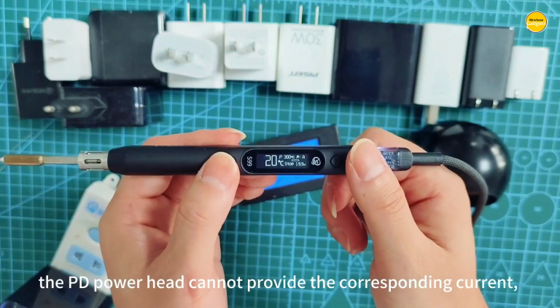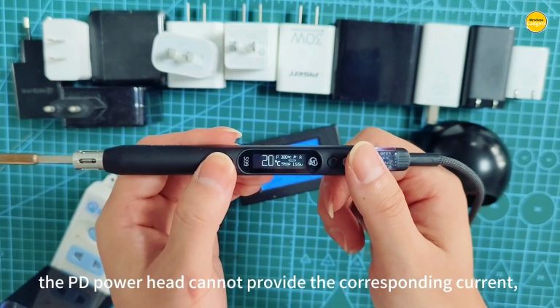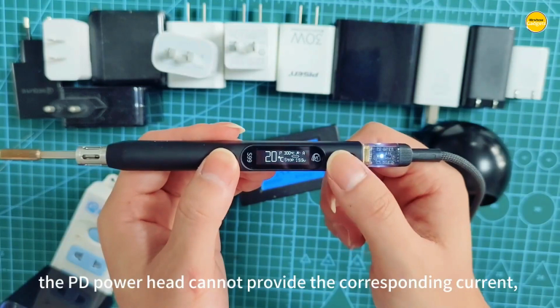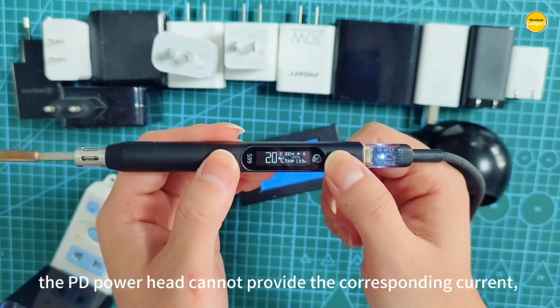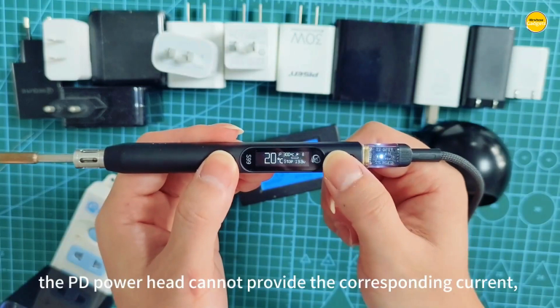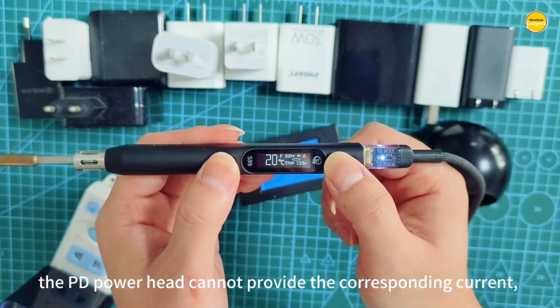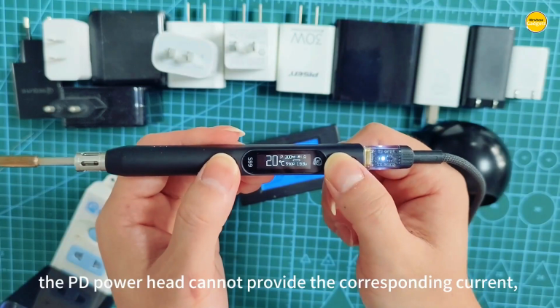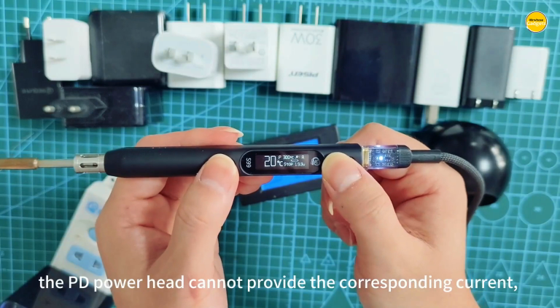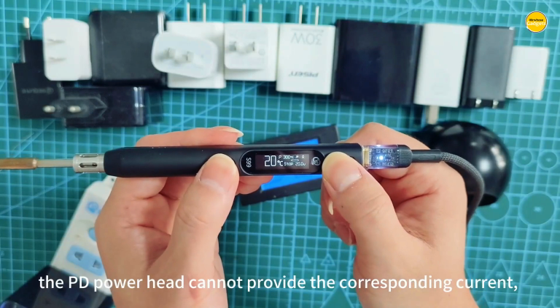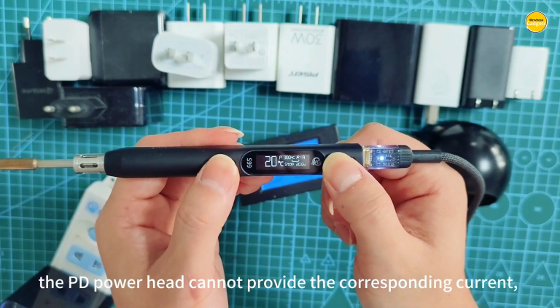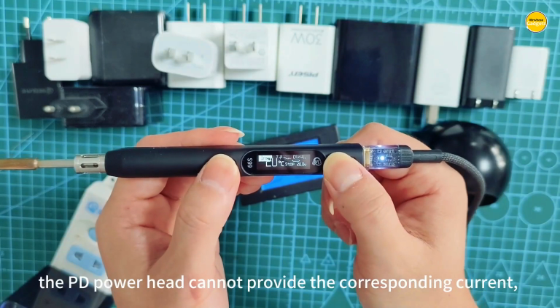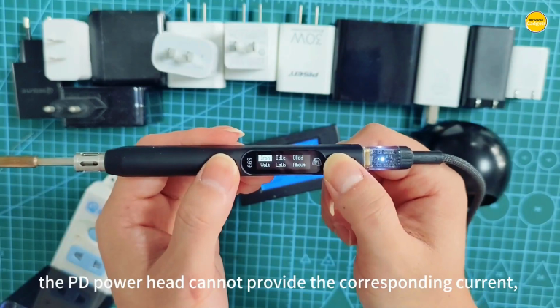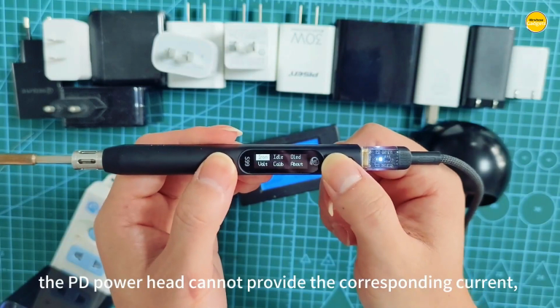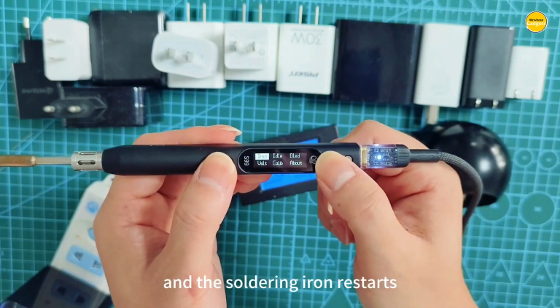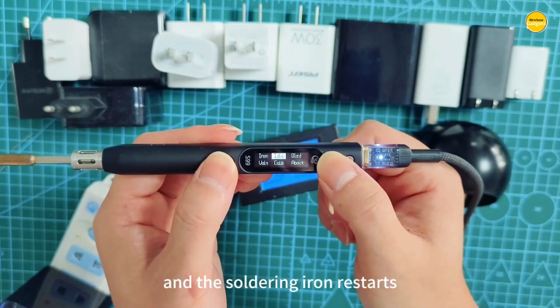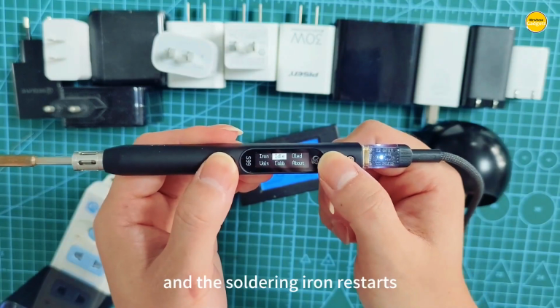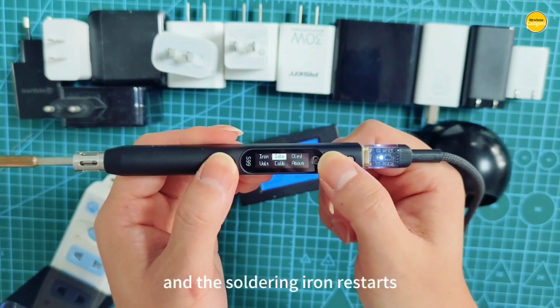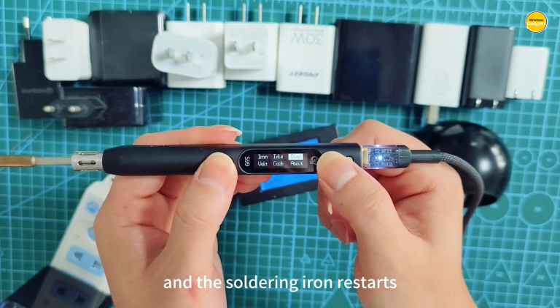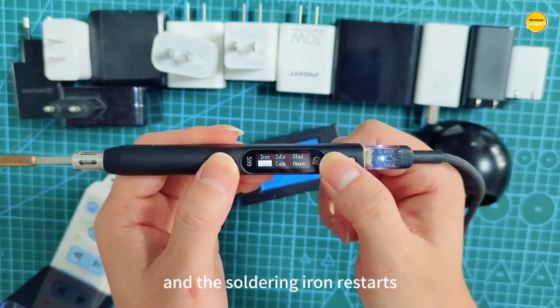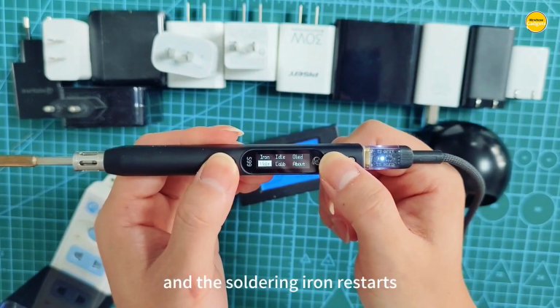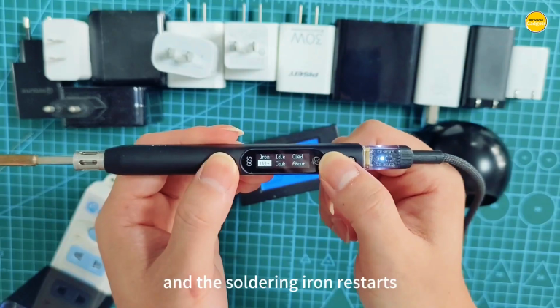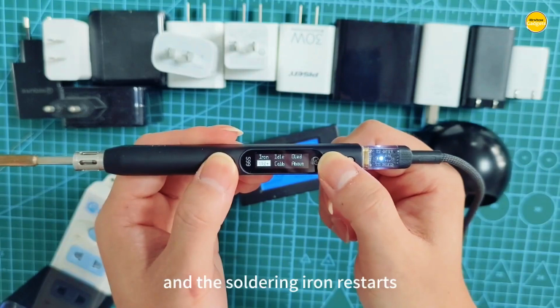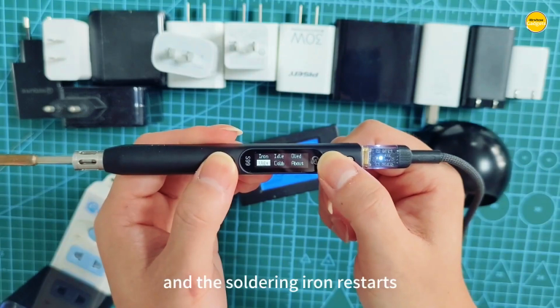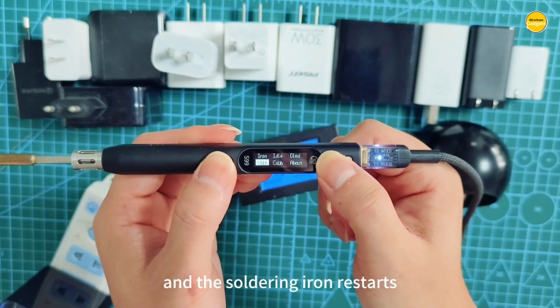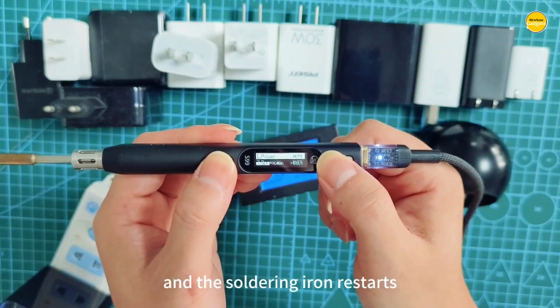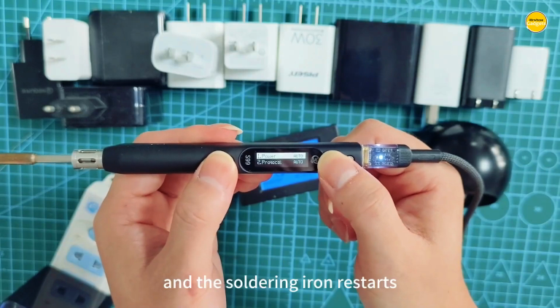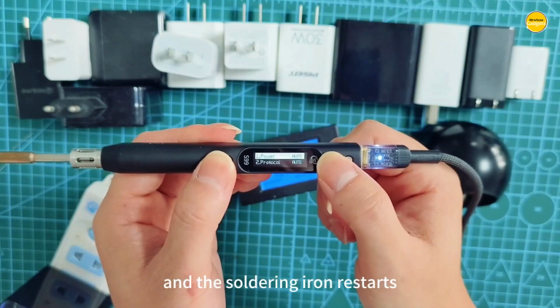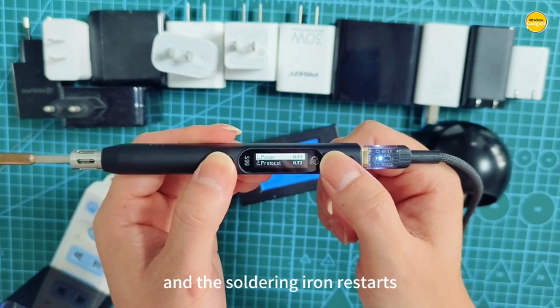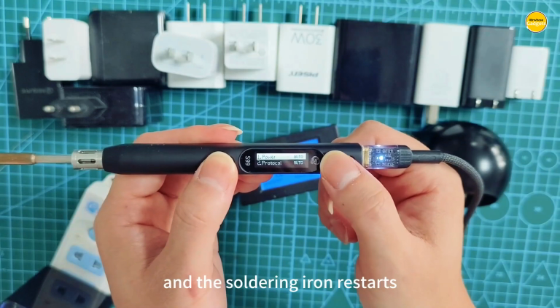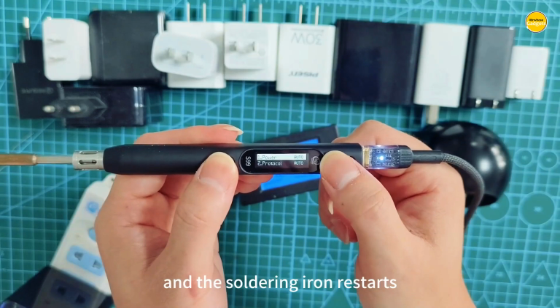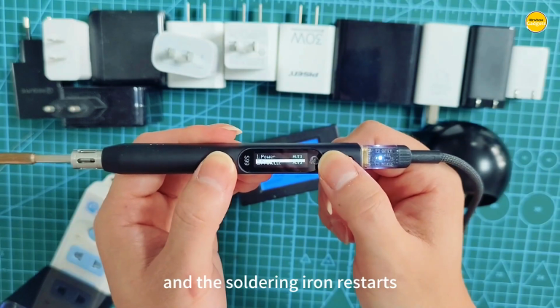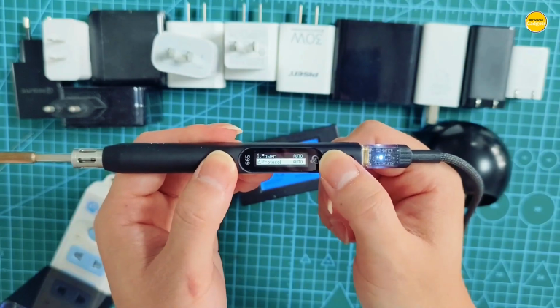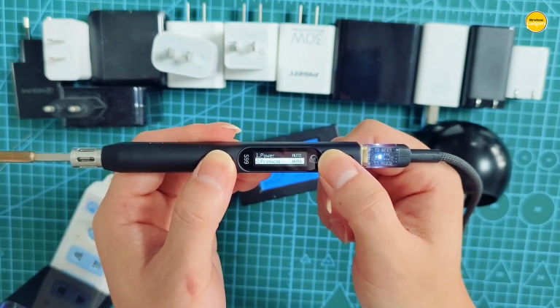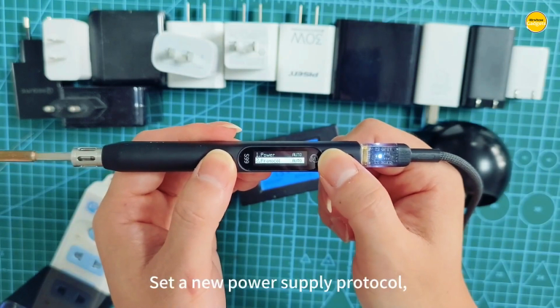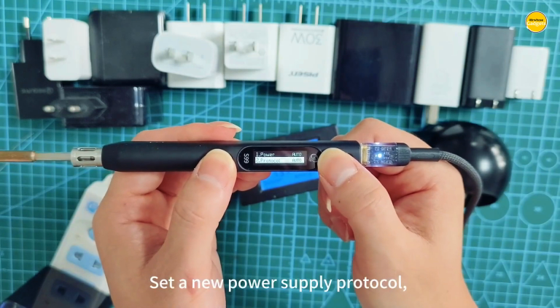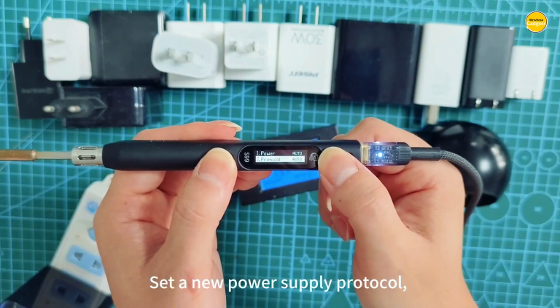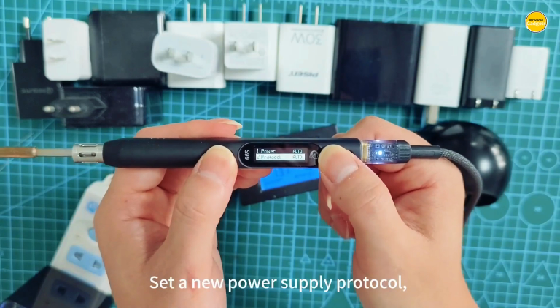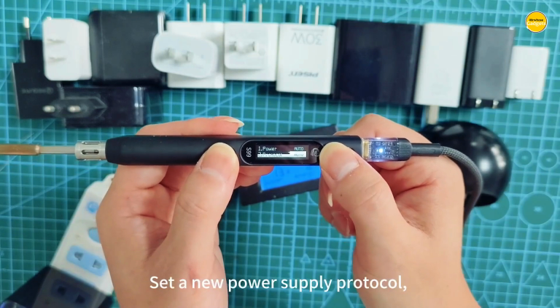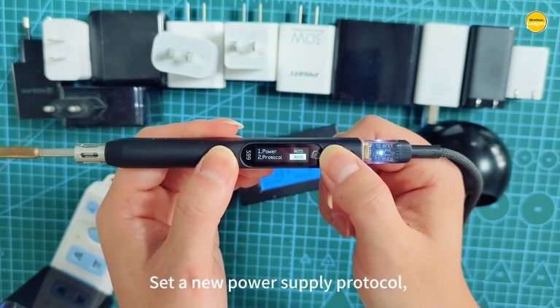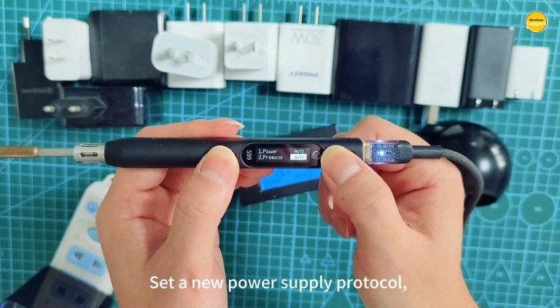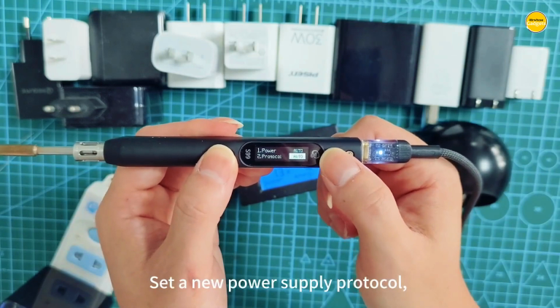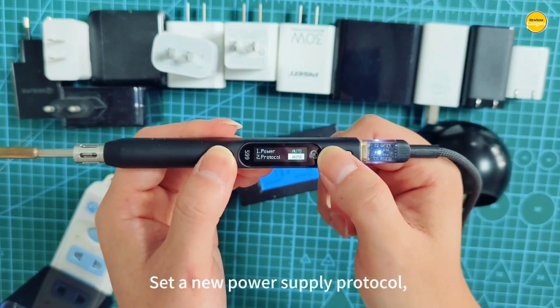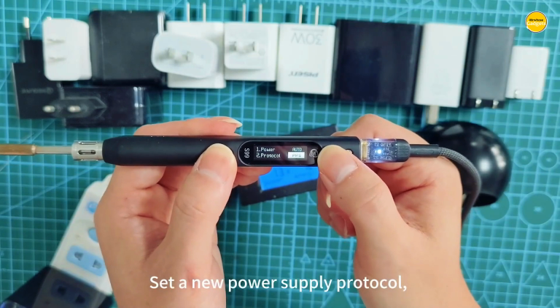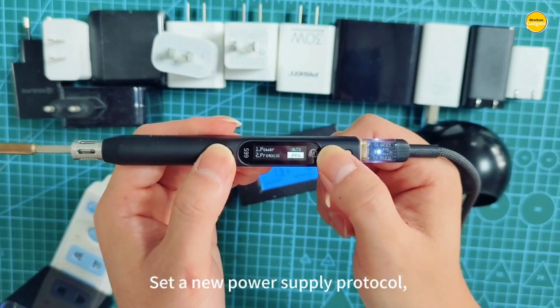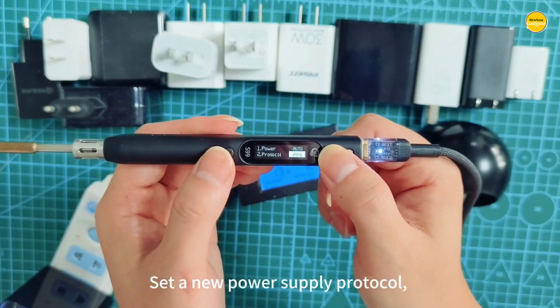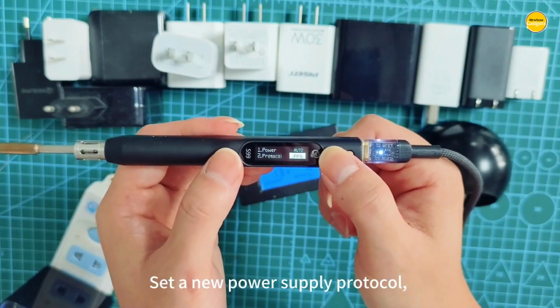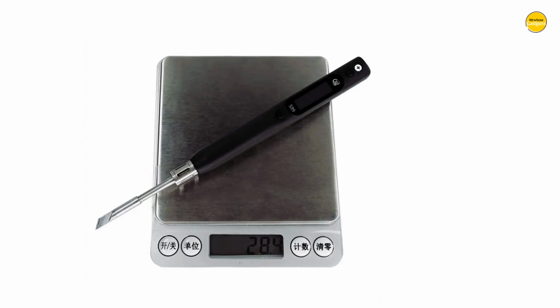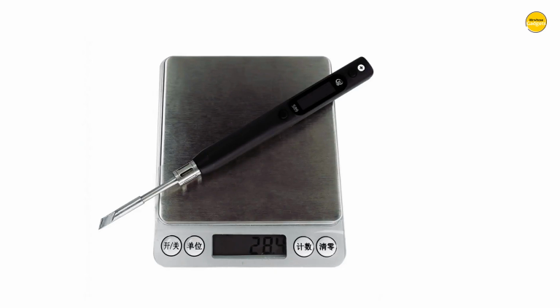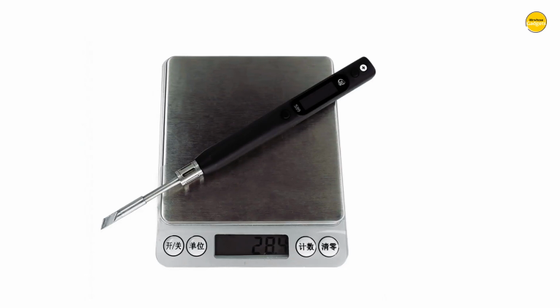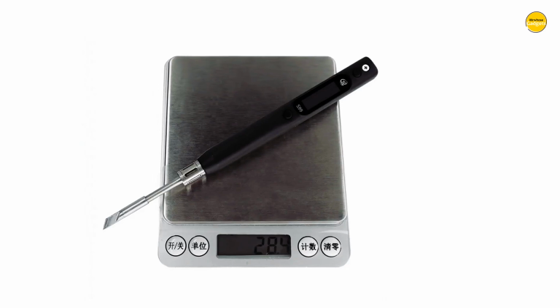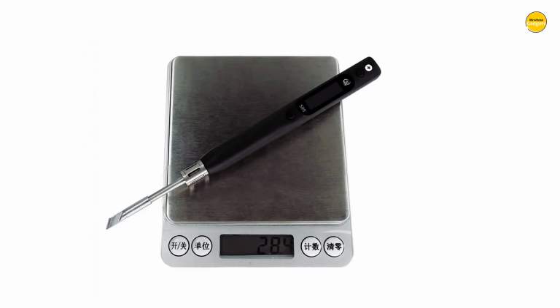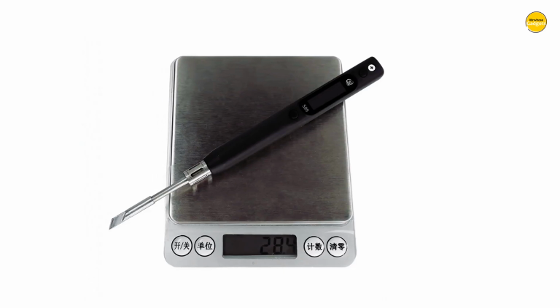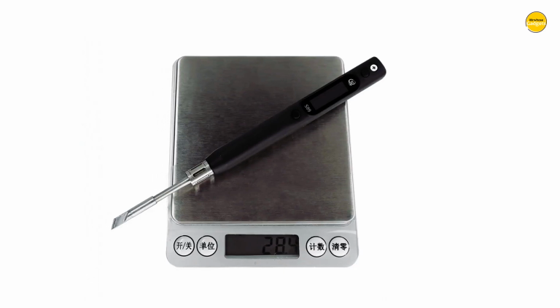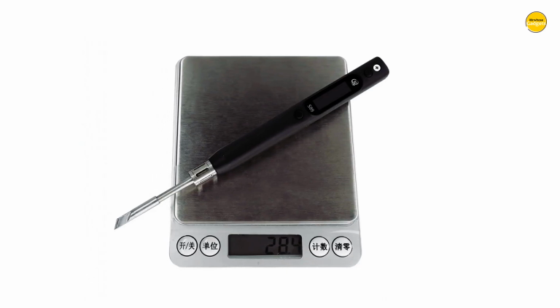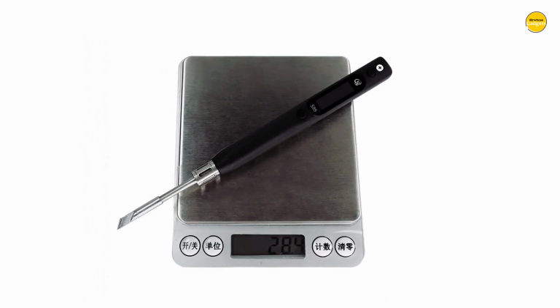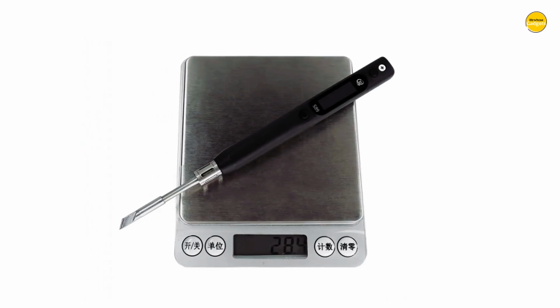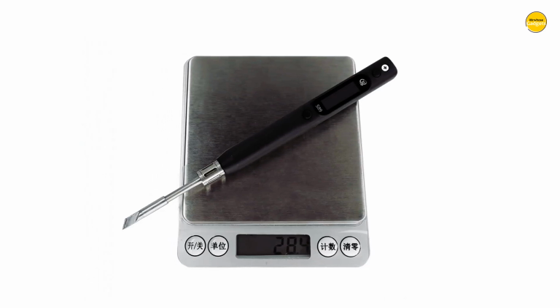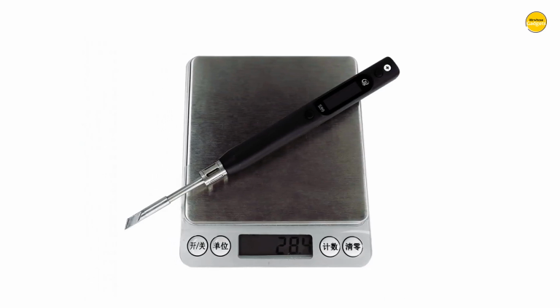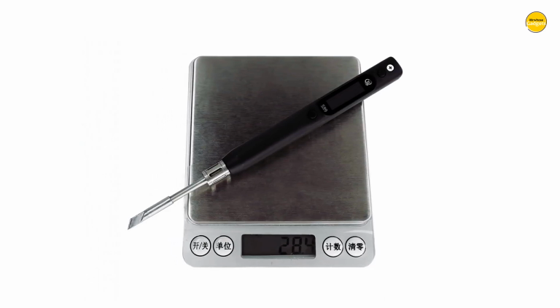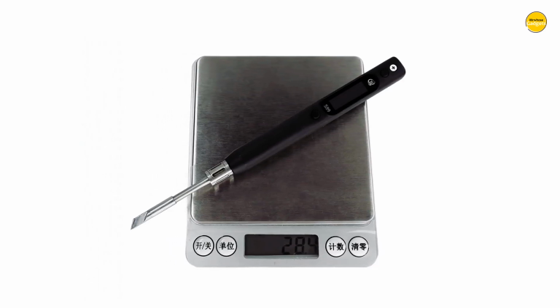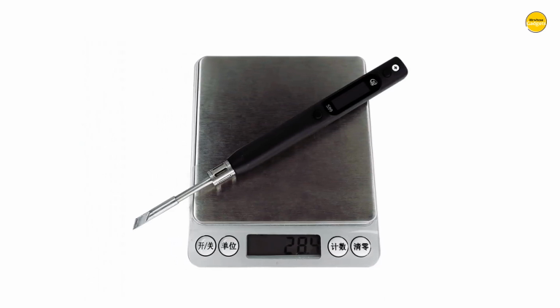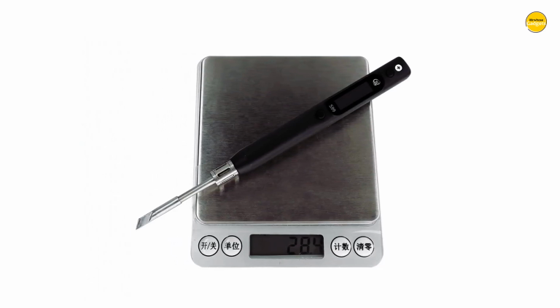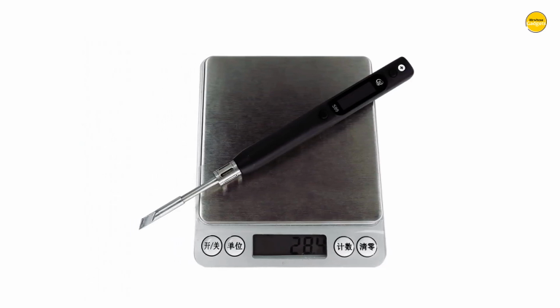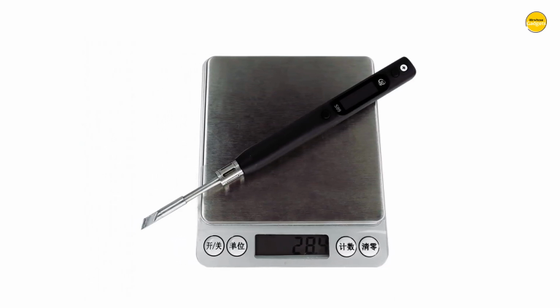Pros: Versatile power, Smart control, Portable design, Multiple tips. Cons: Pricey bundle, Learning curve.